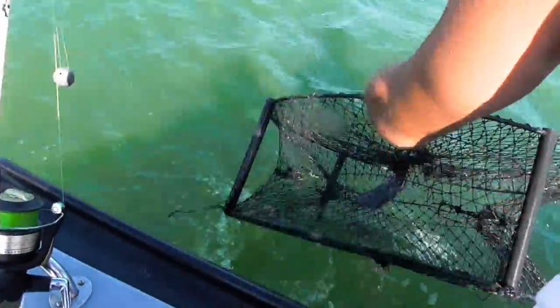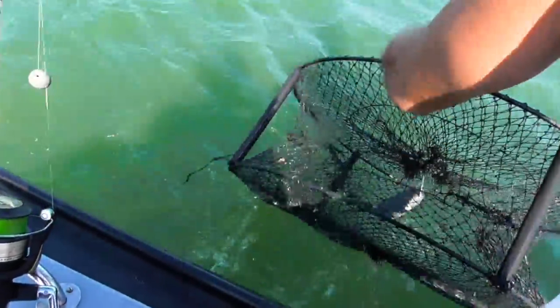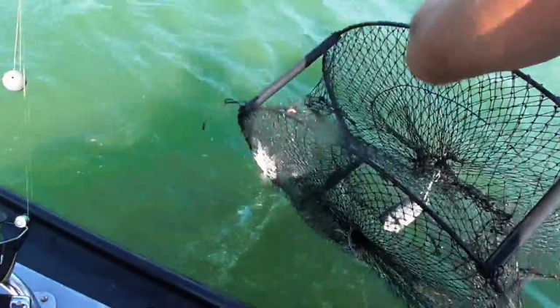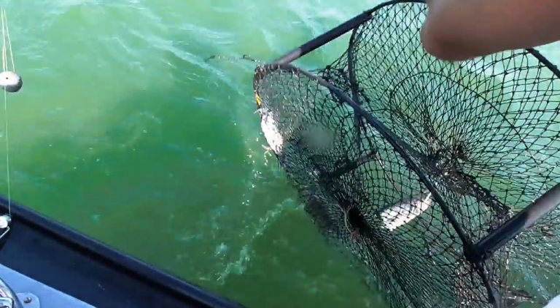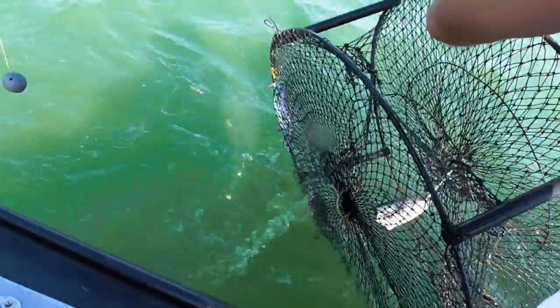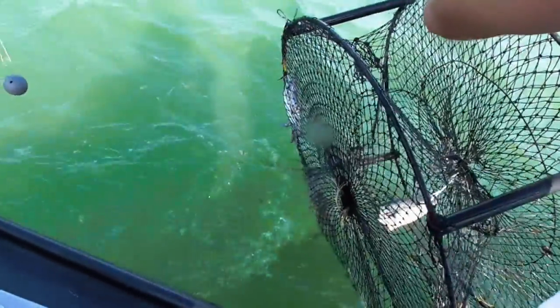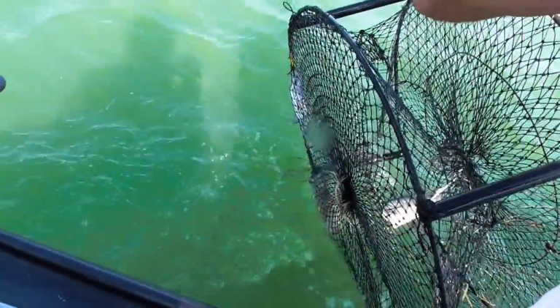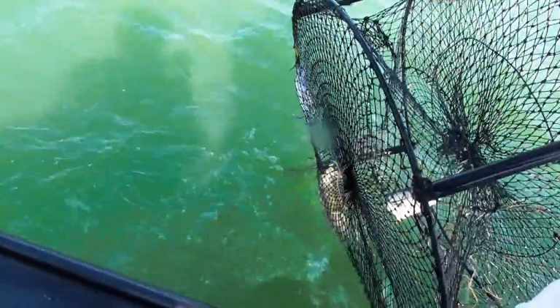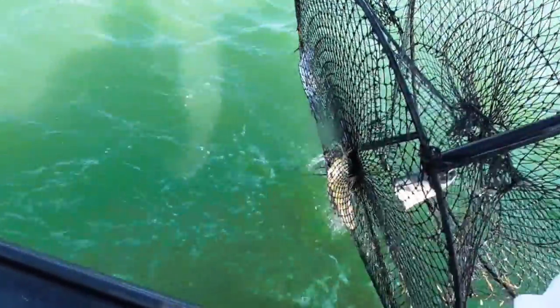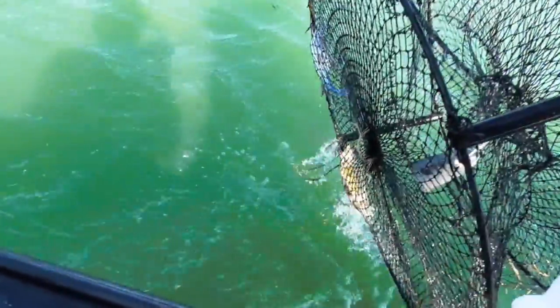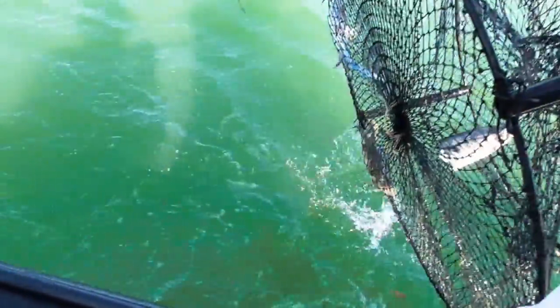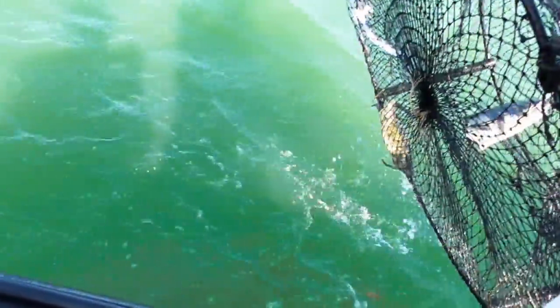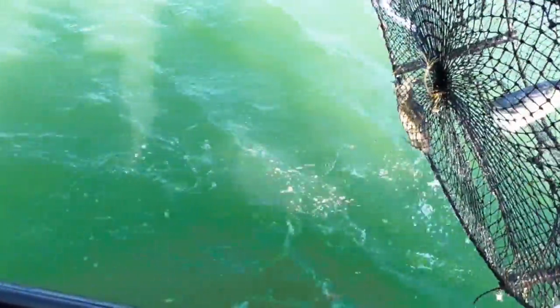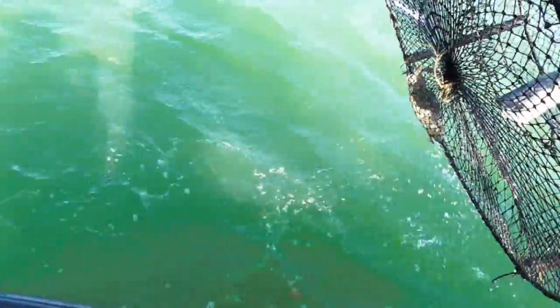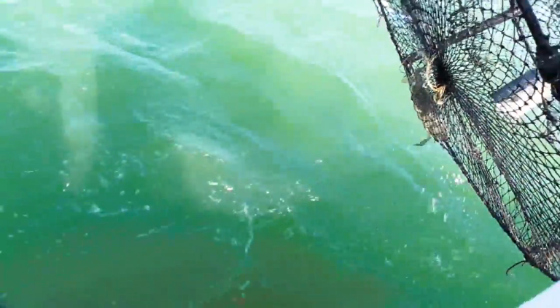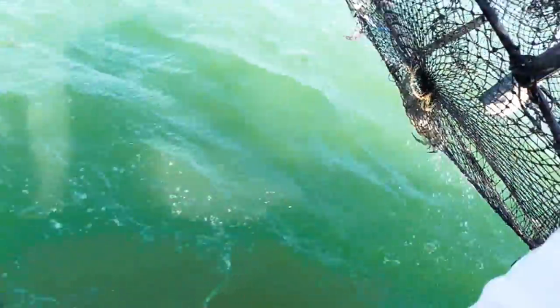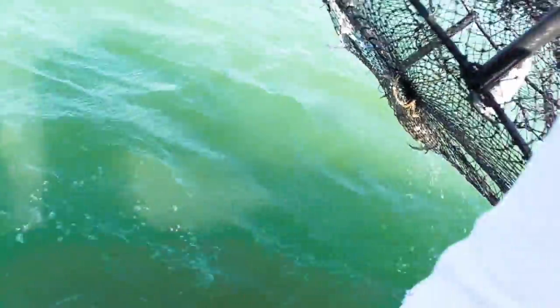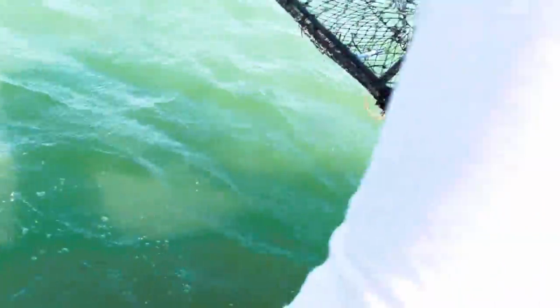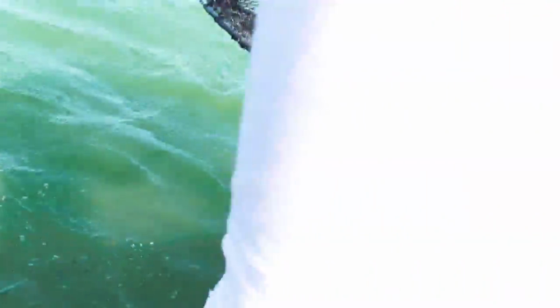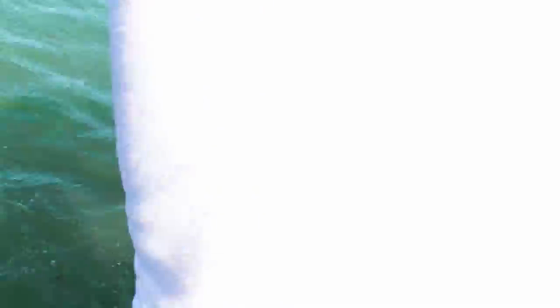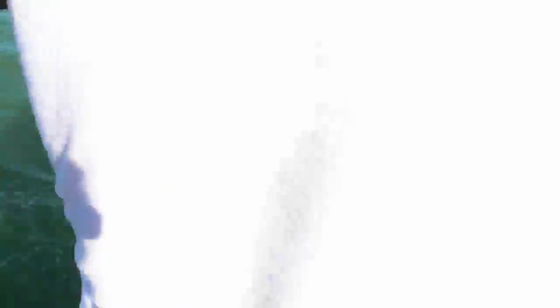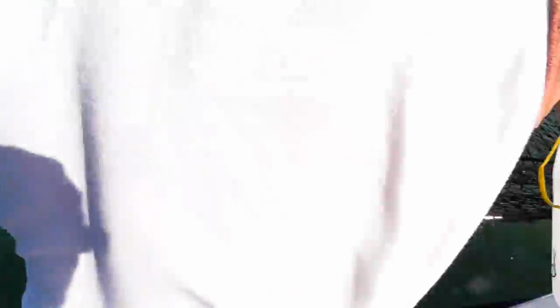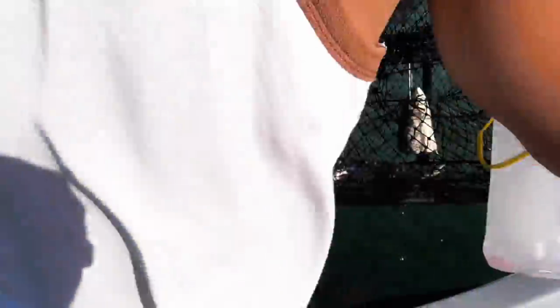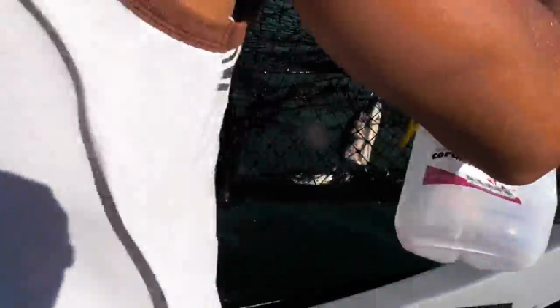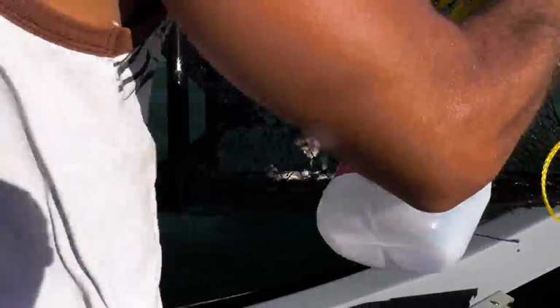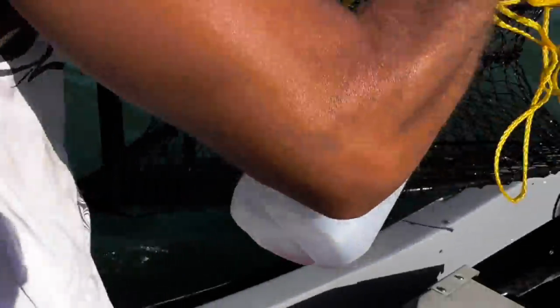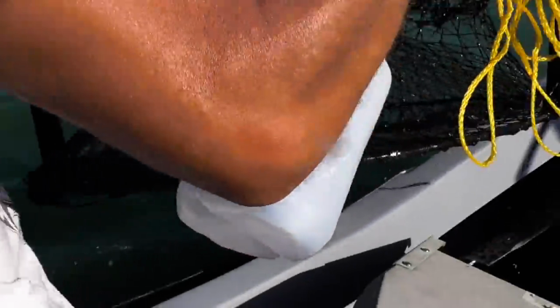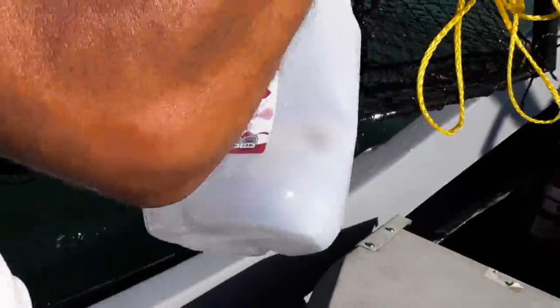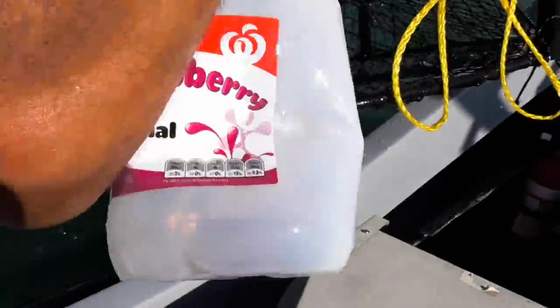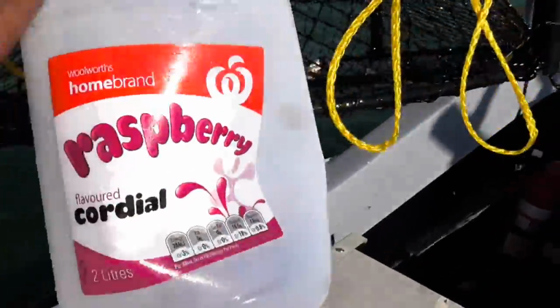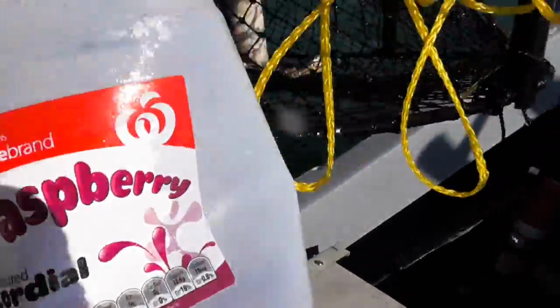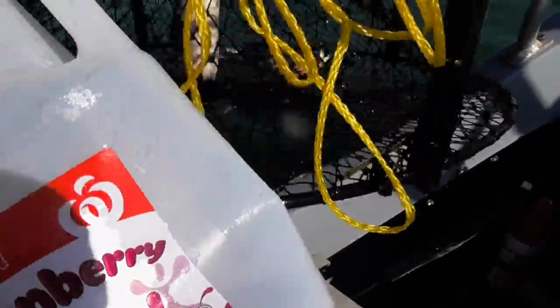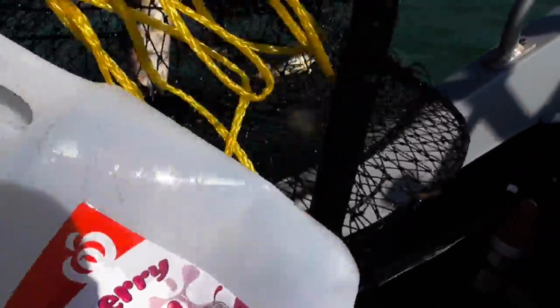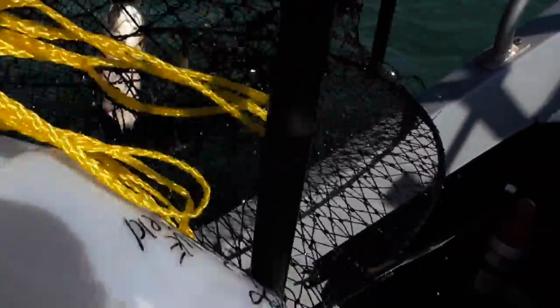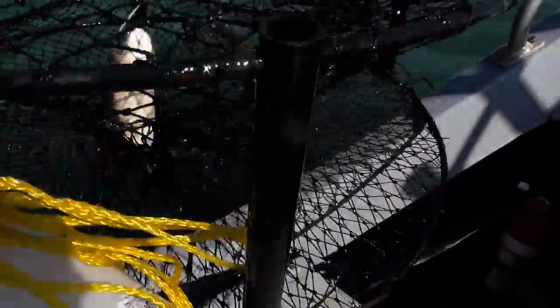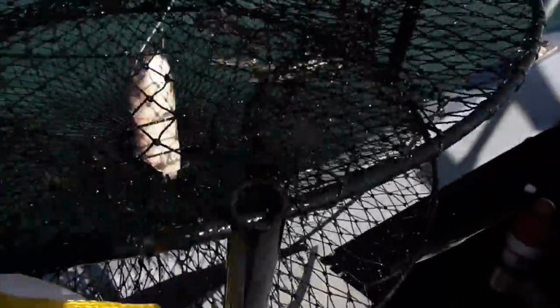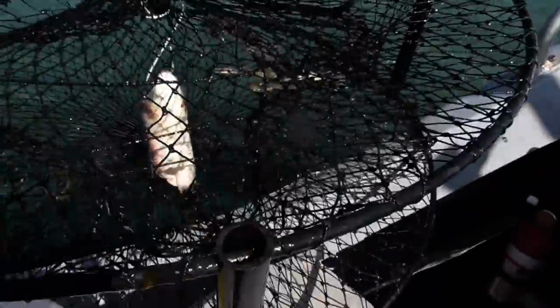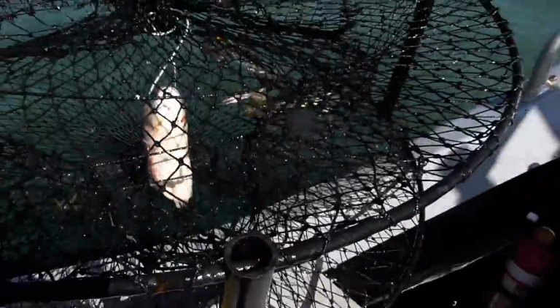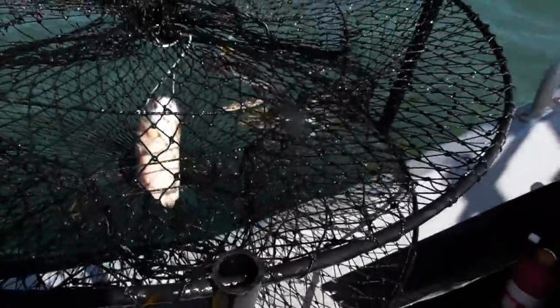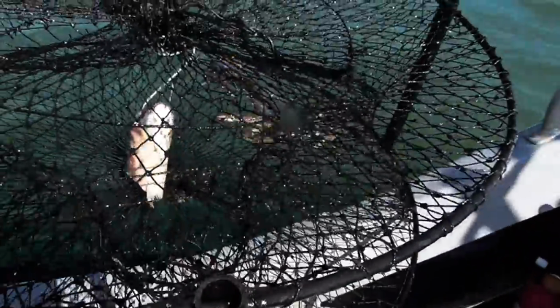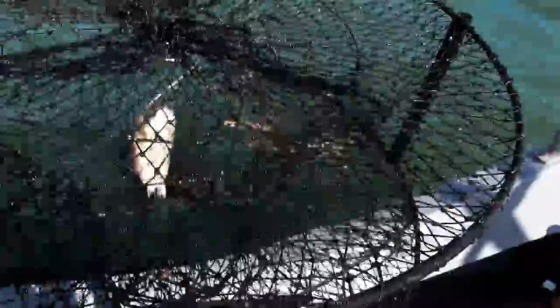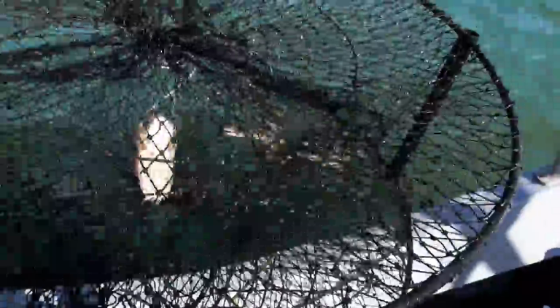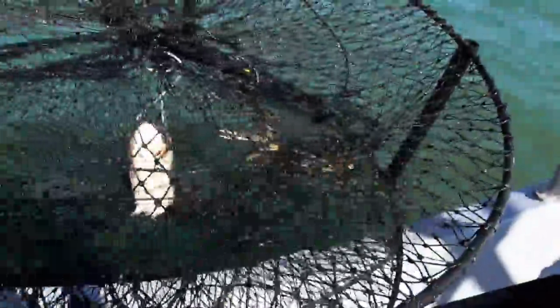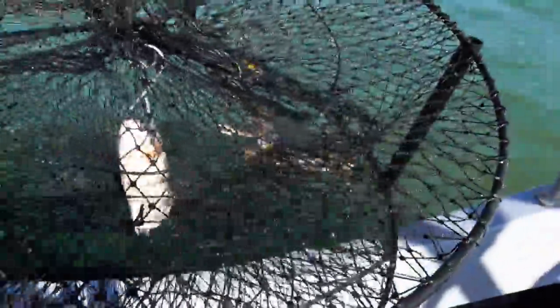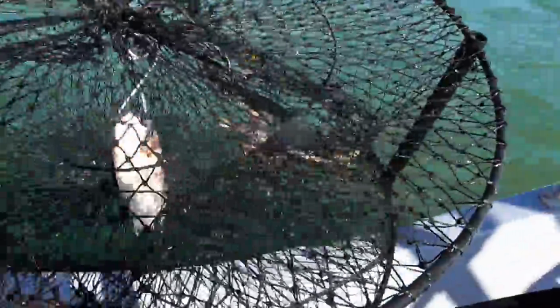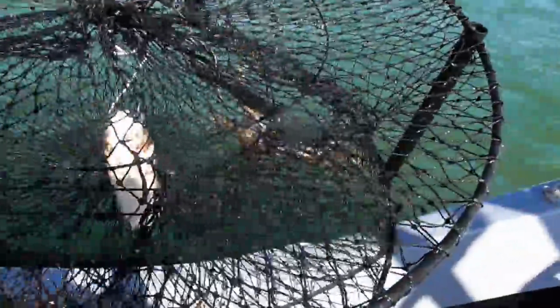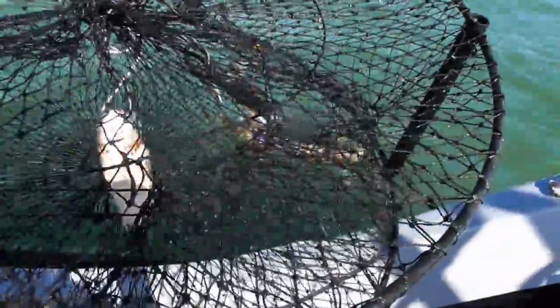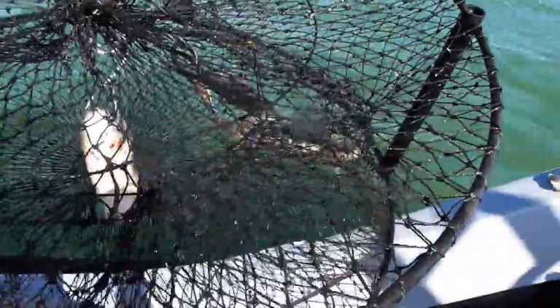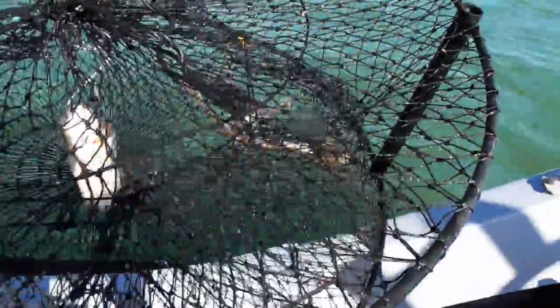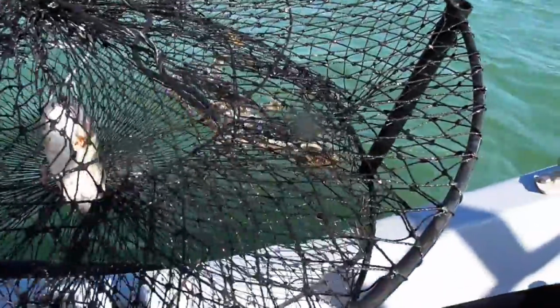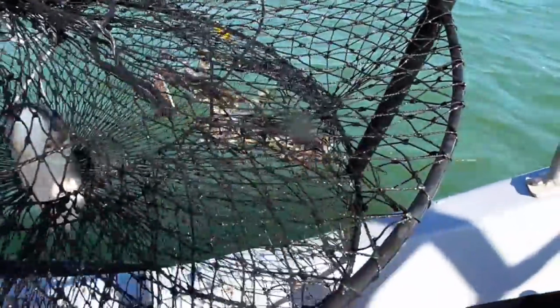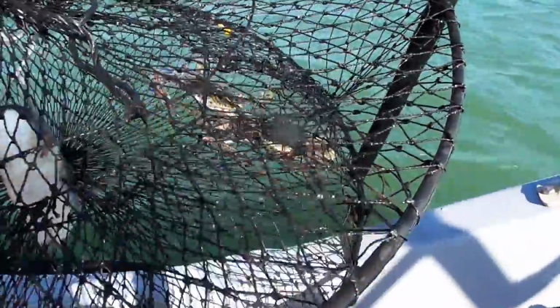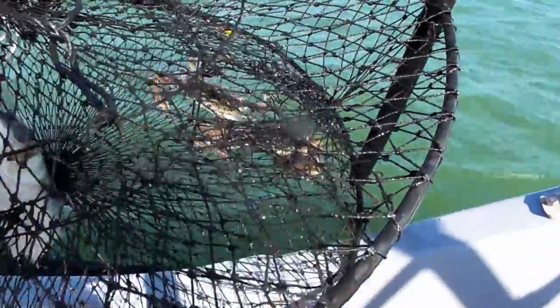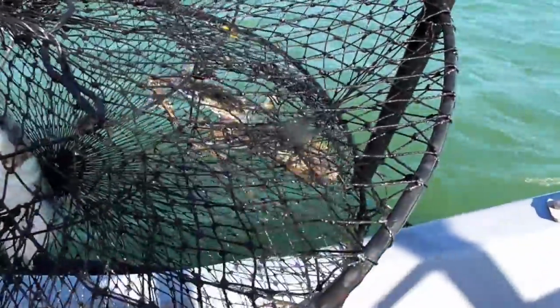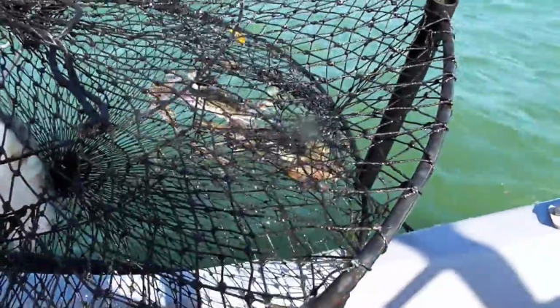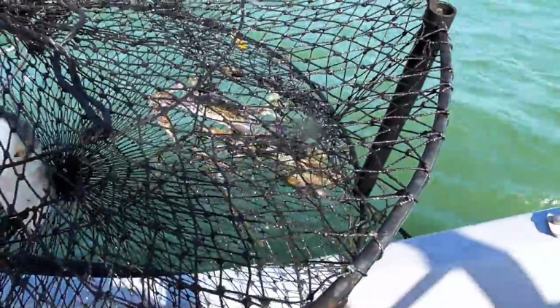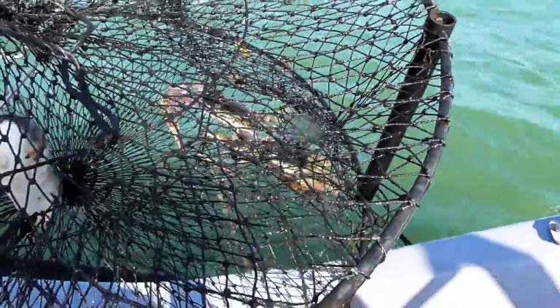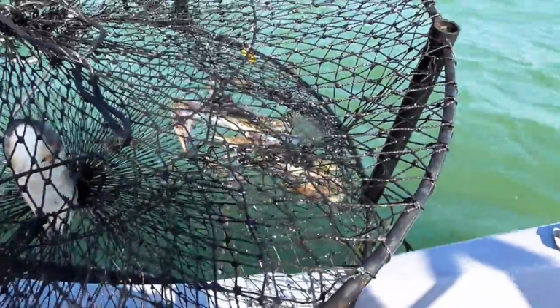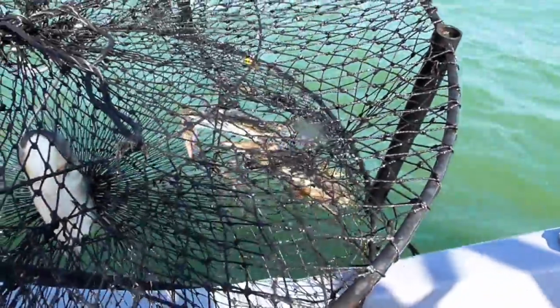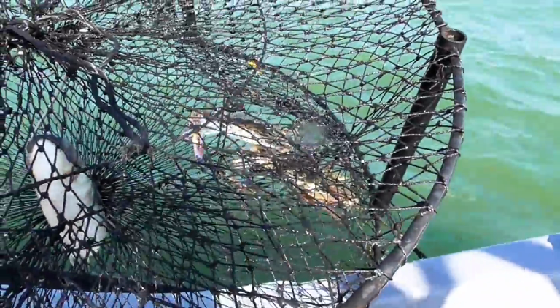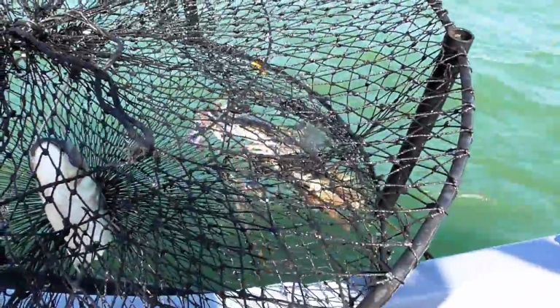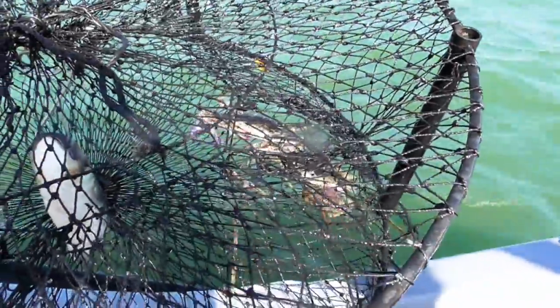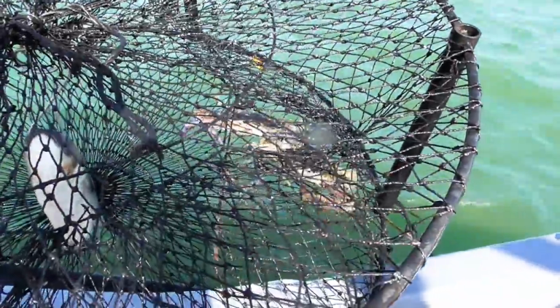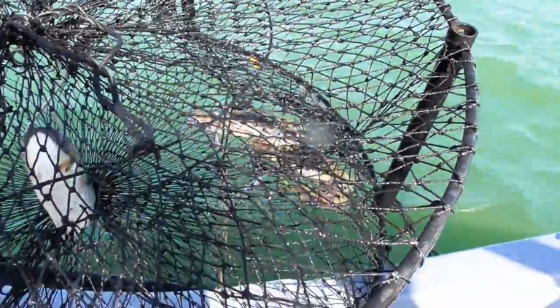You can catch more than one crab at a time, but we actually lost one, so we're just going to have to settle for one today.